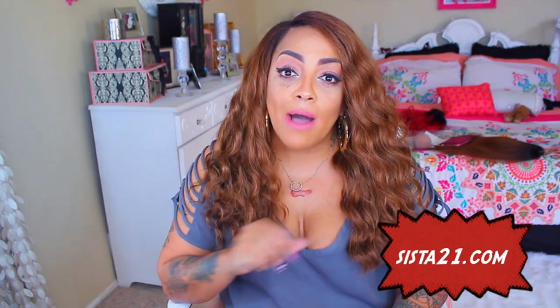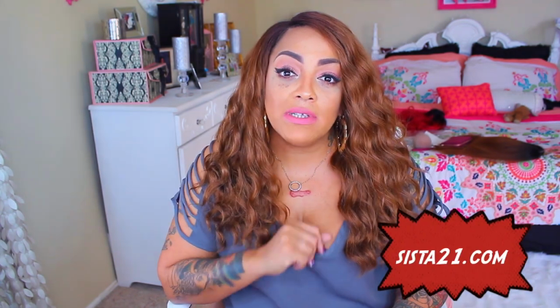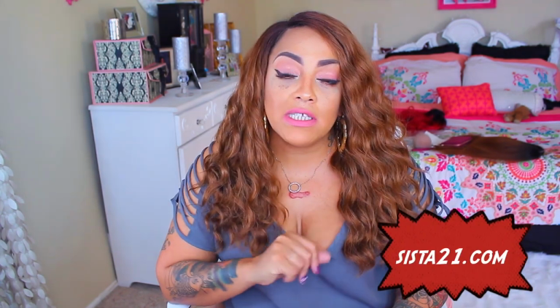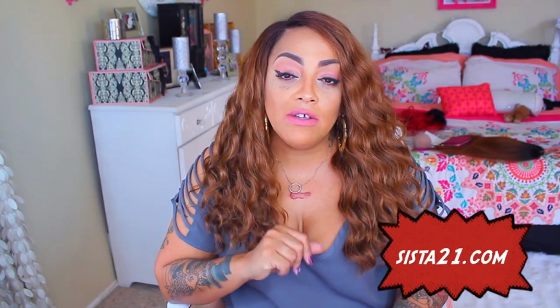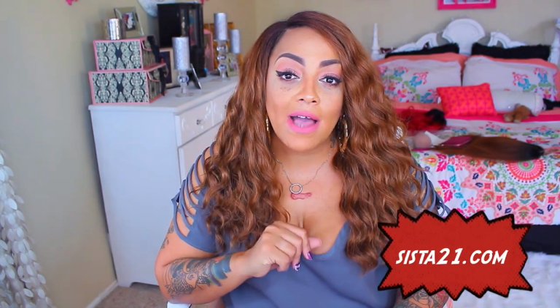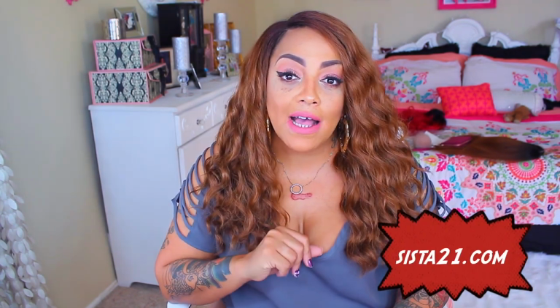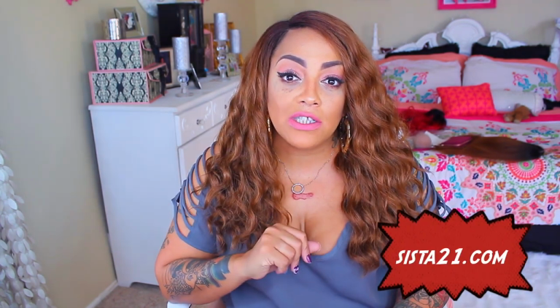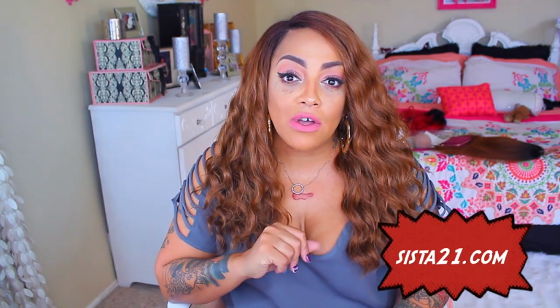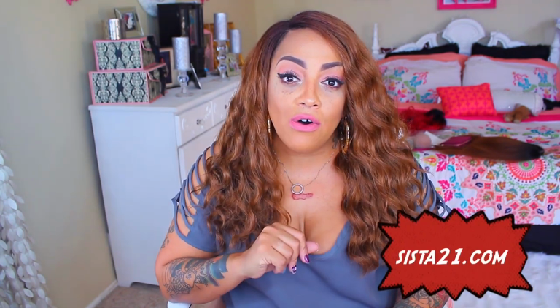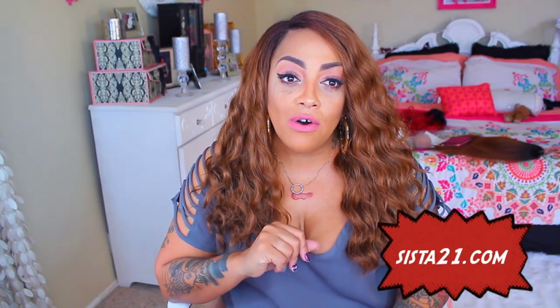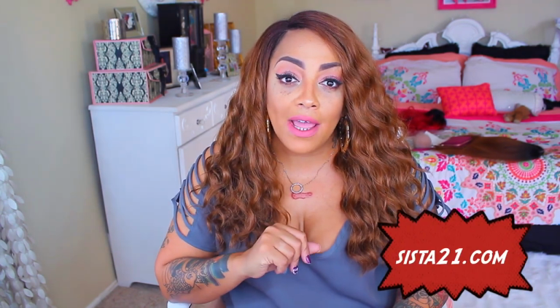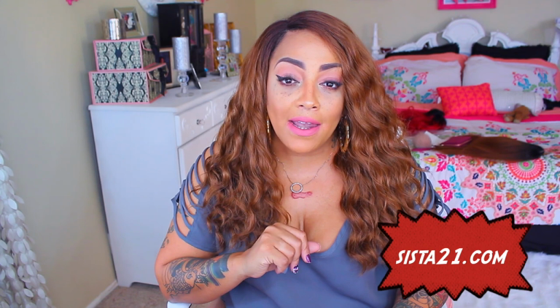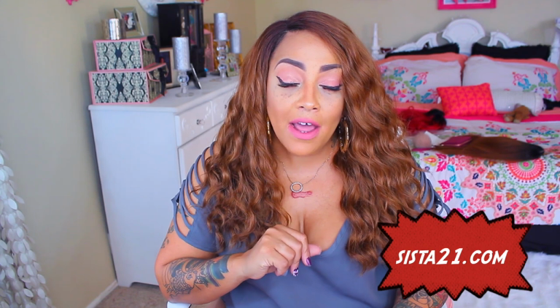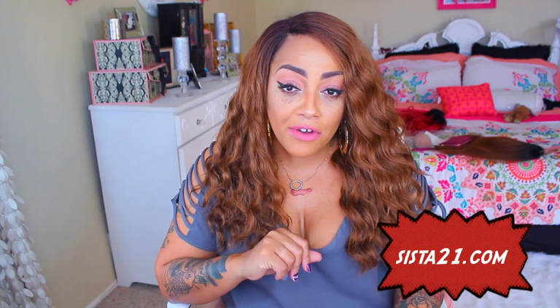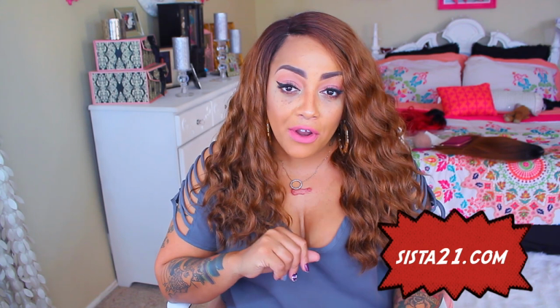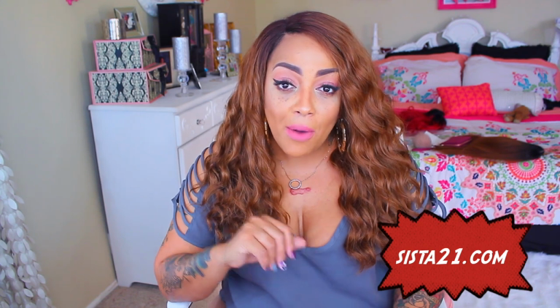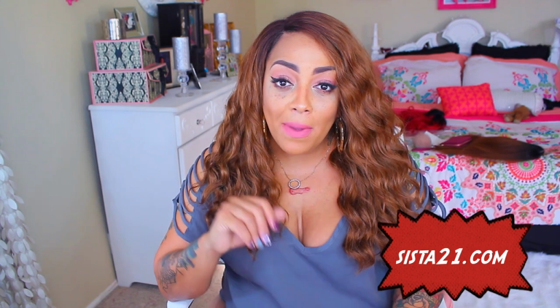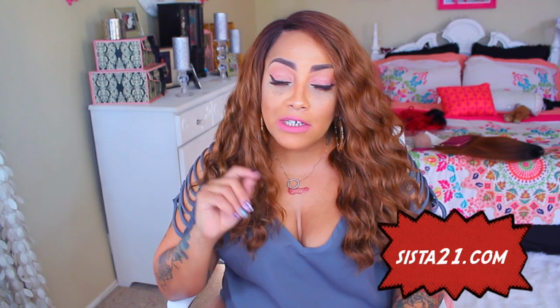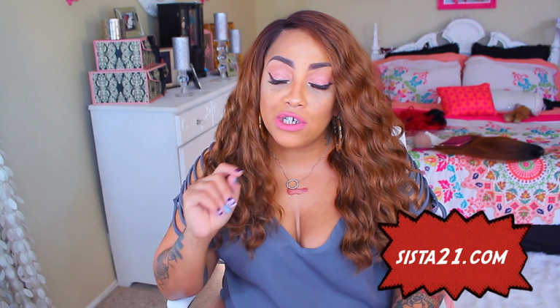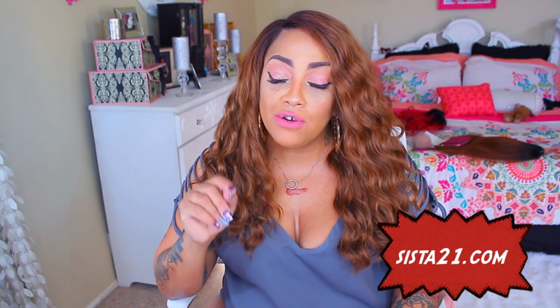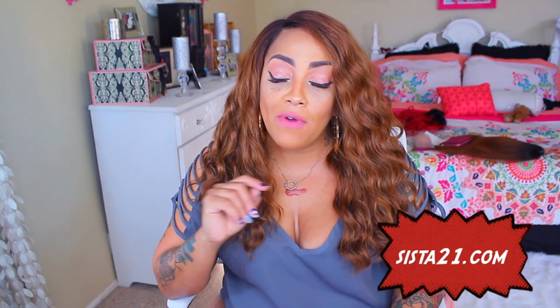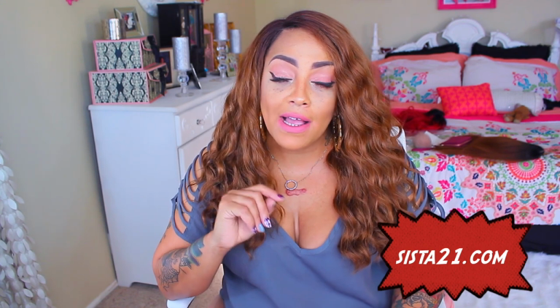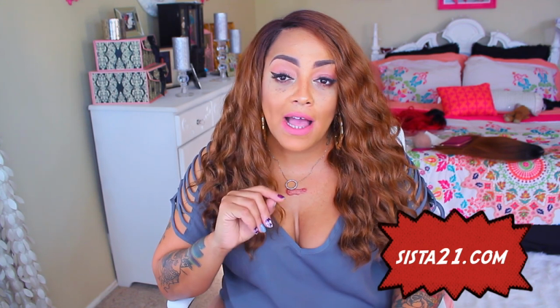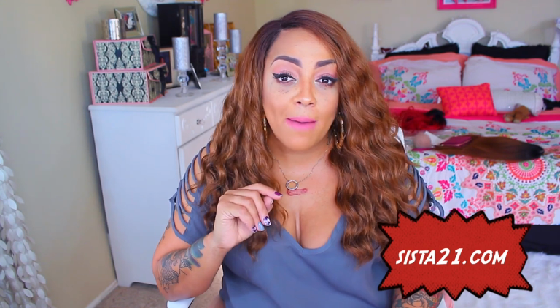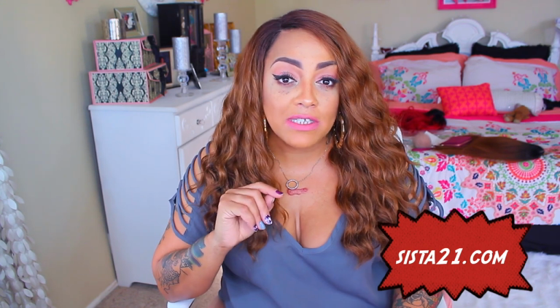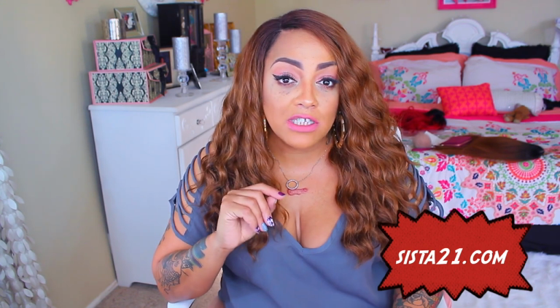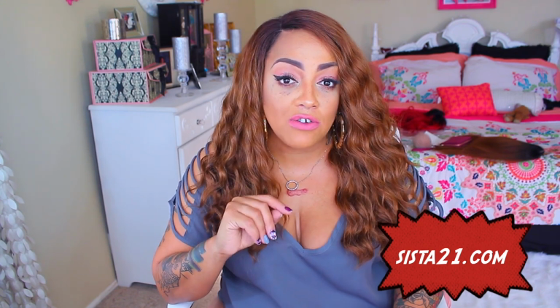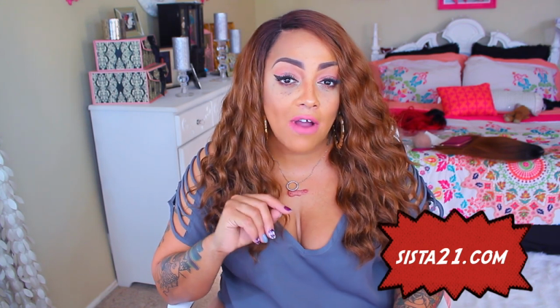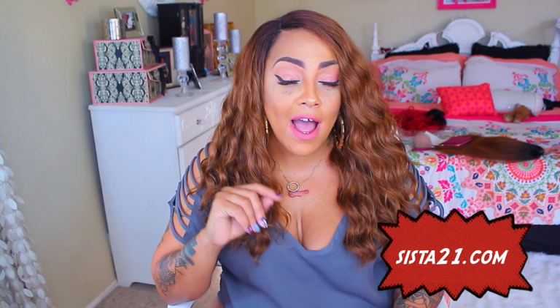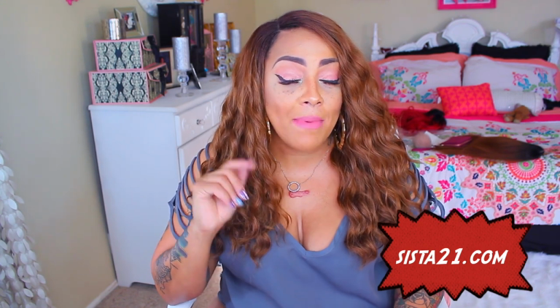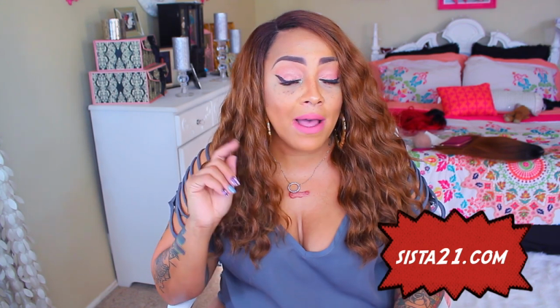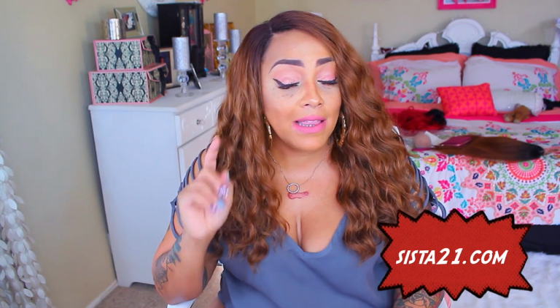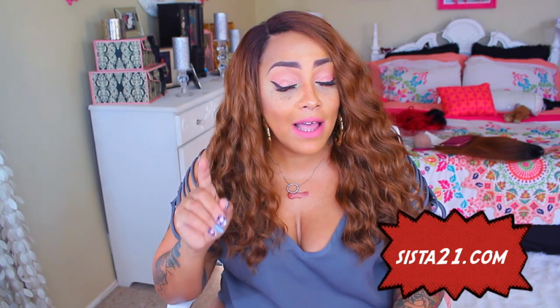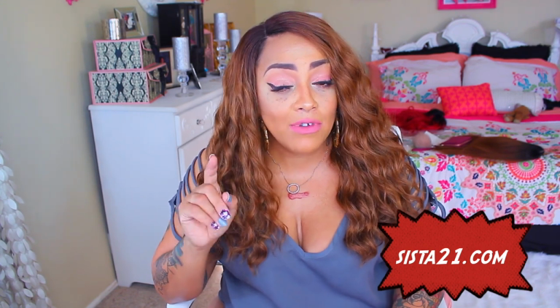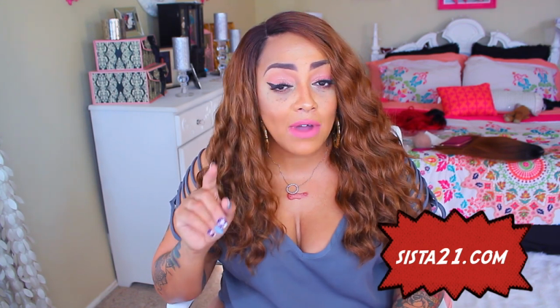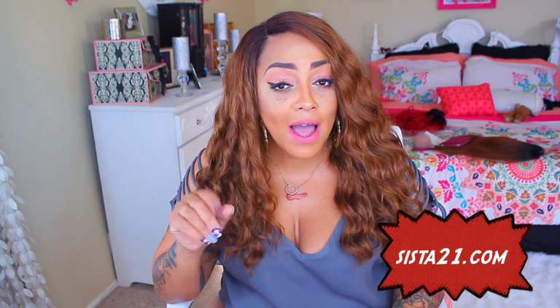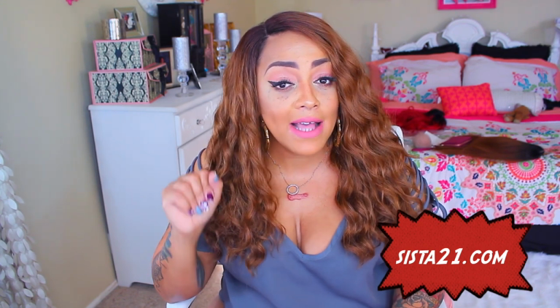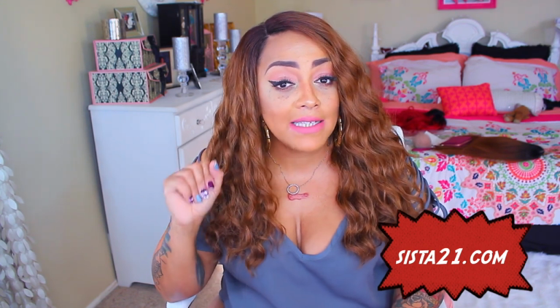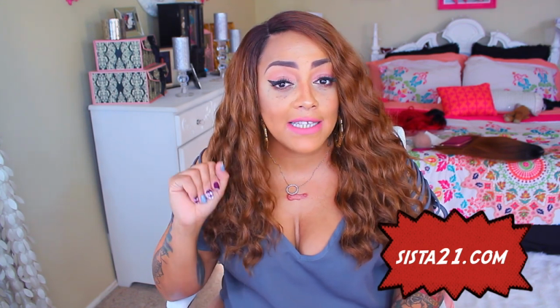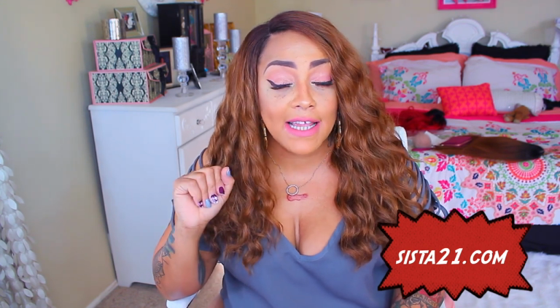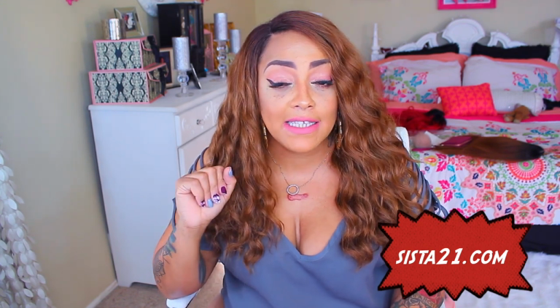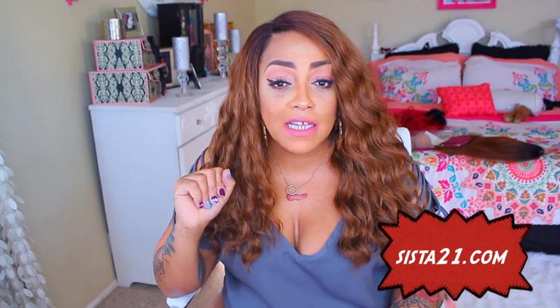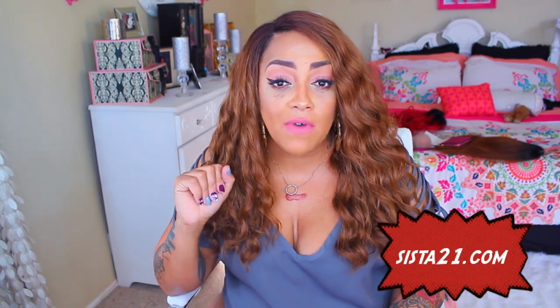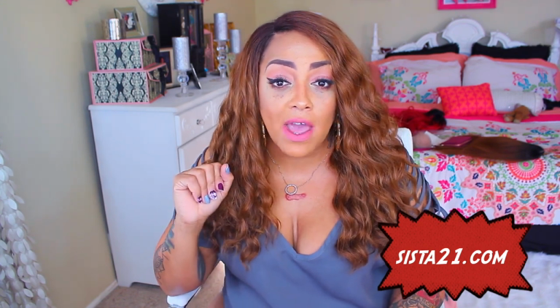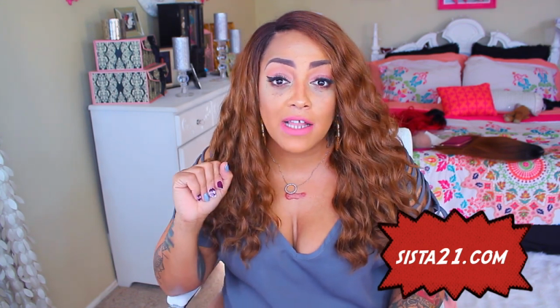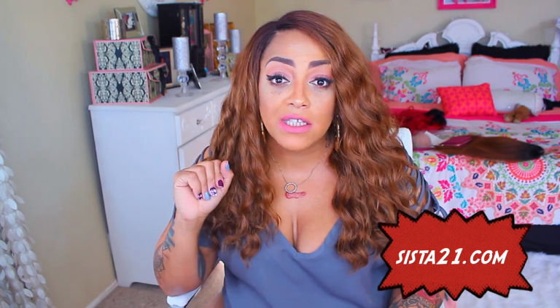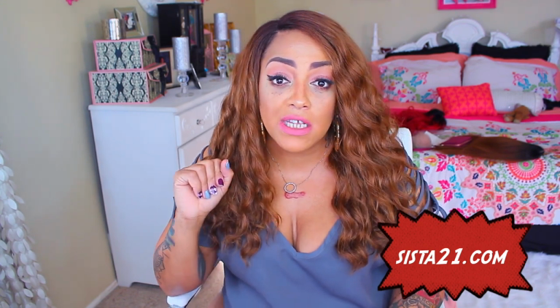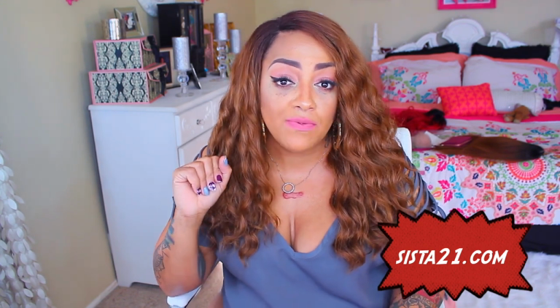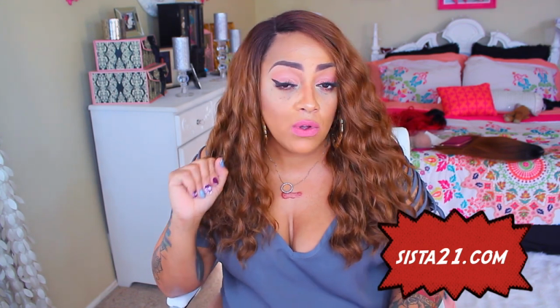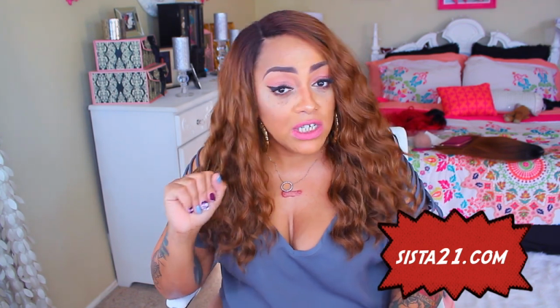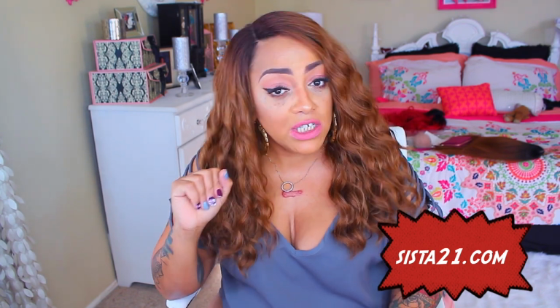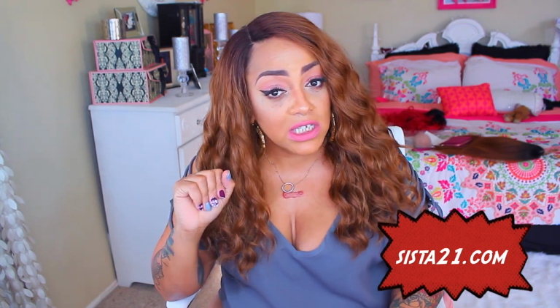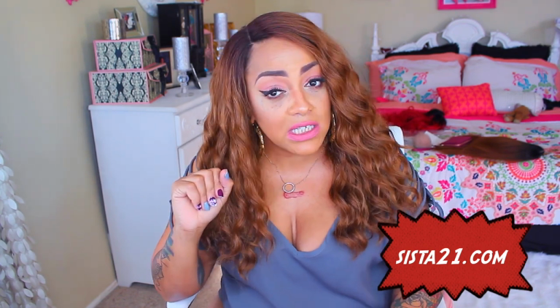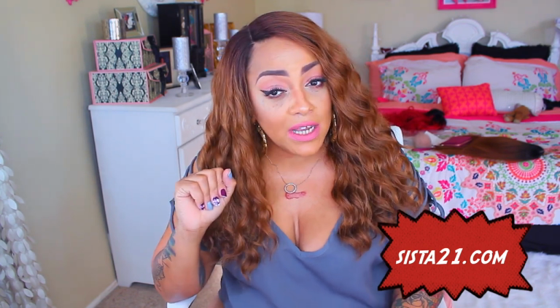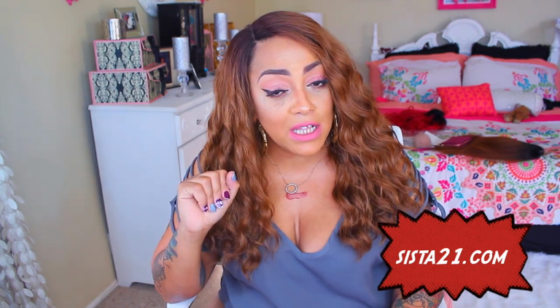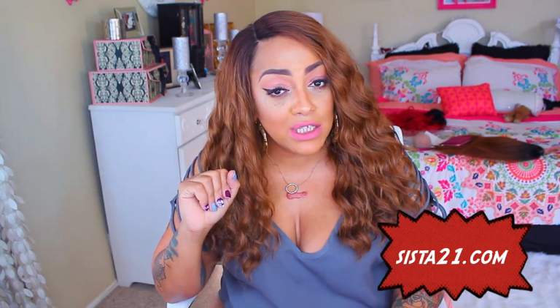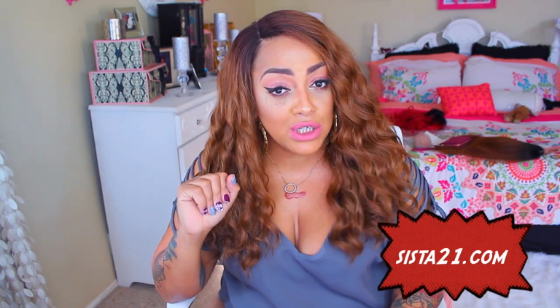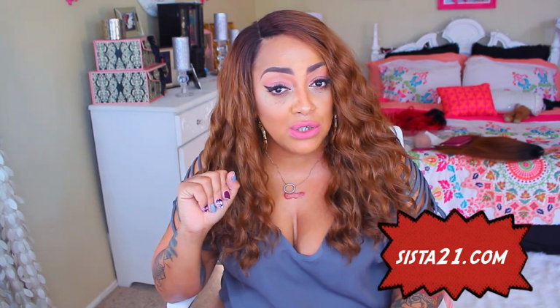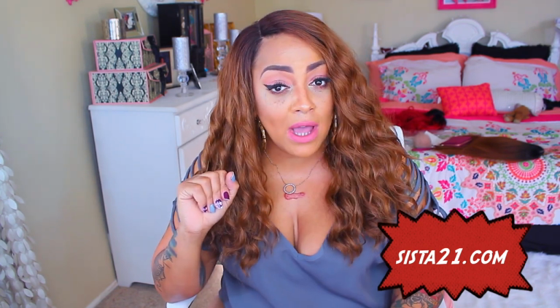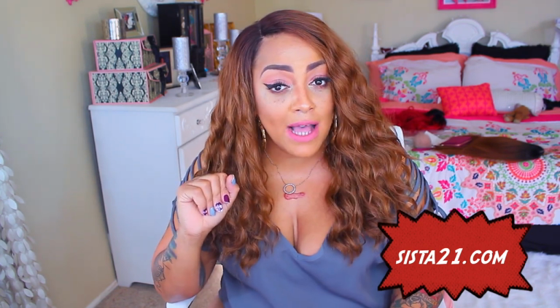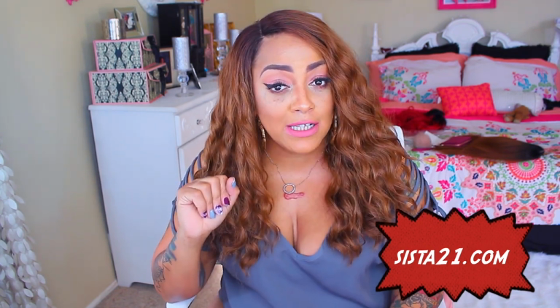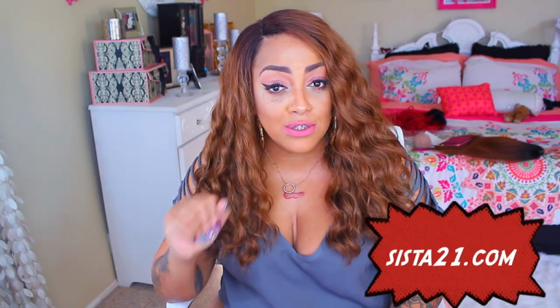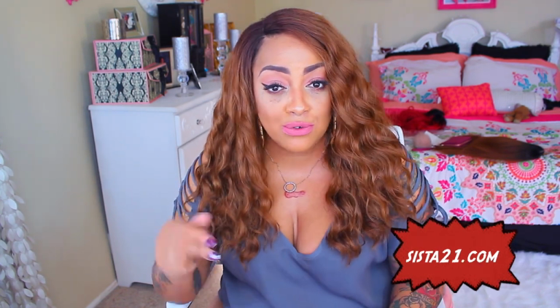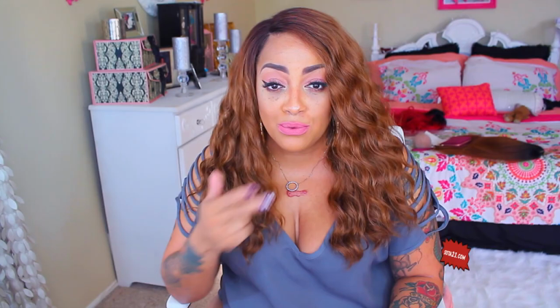So I will see you guys on another note. Make sure you rate, comment, subscribe. I love you guys. Stay diva and diva-licious. I'll see you guys soon.